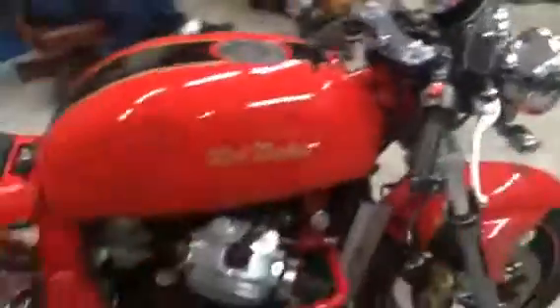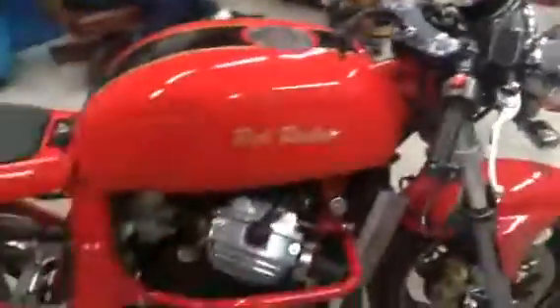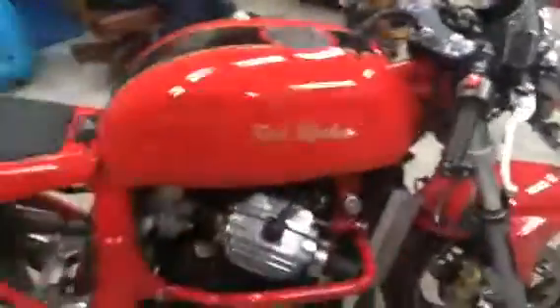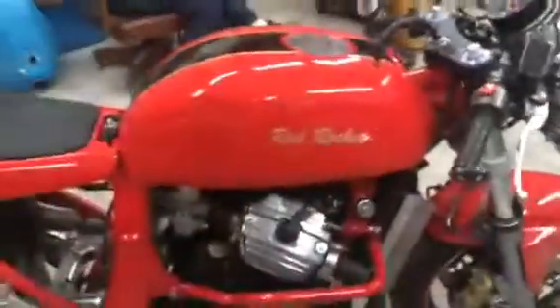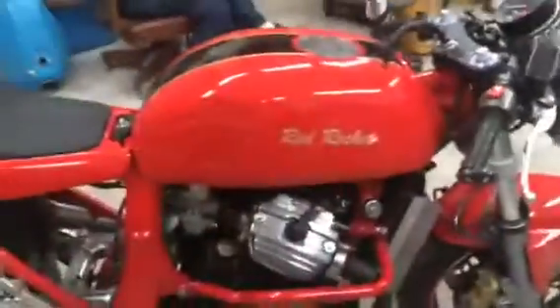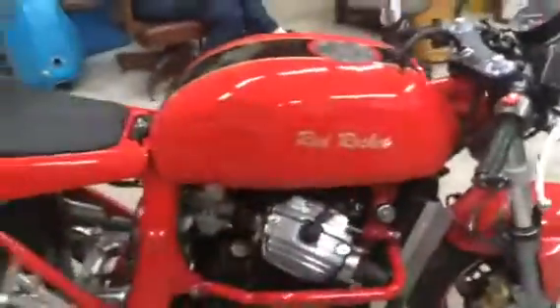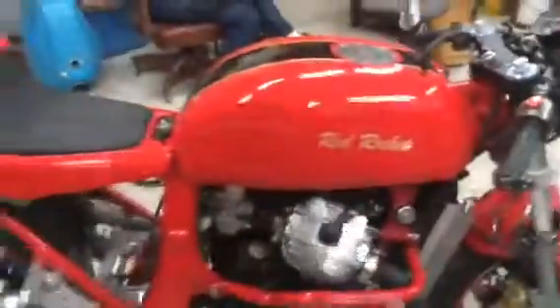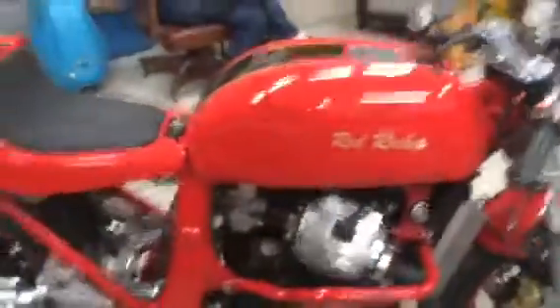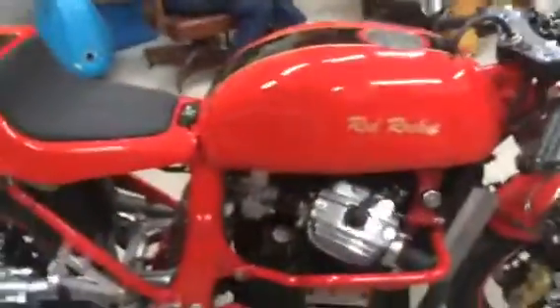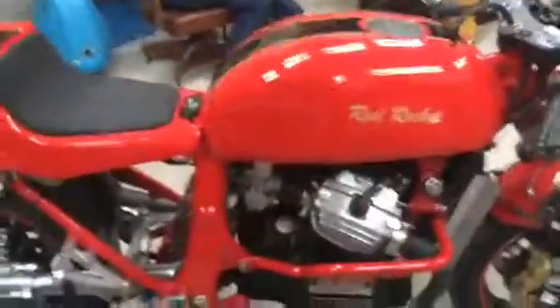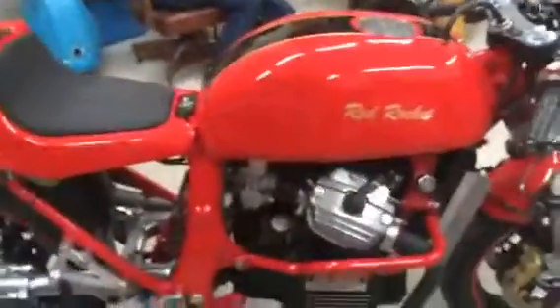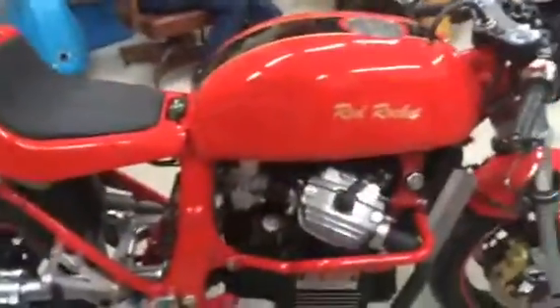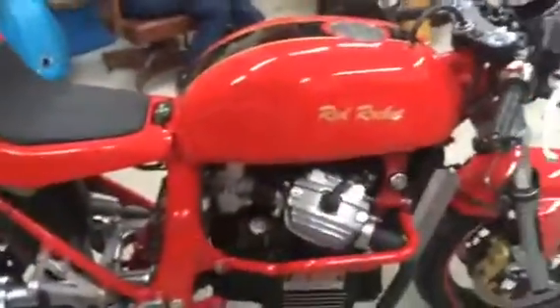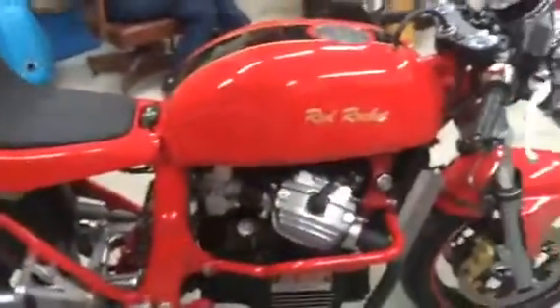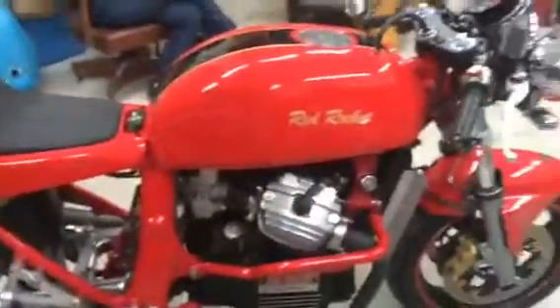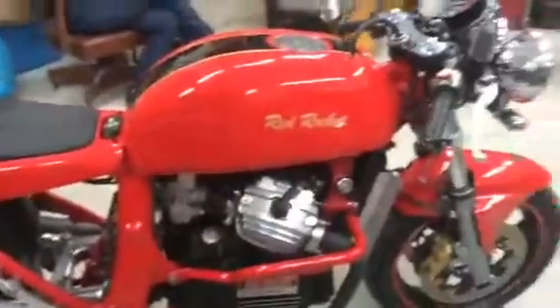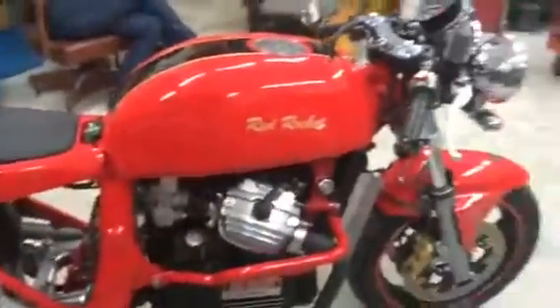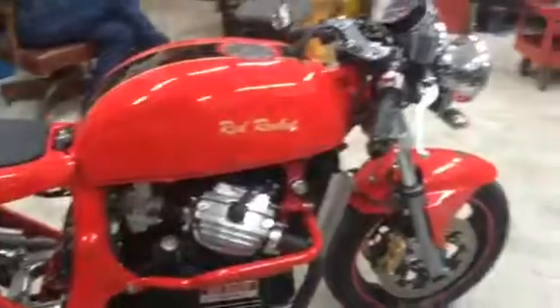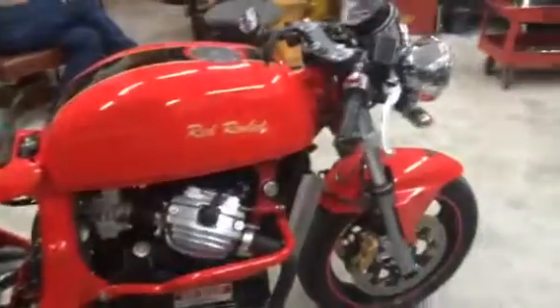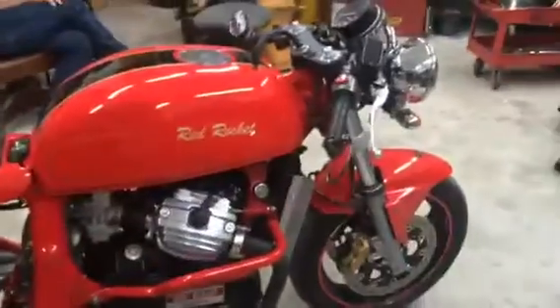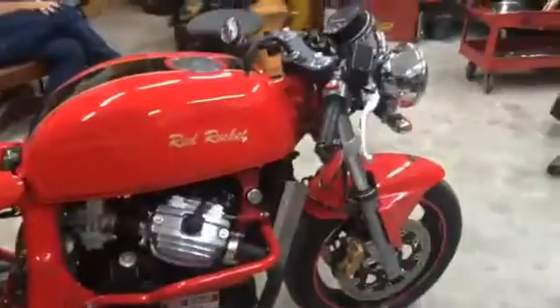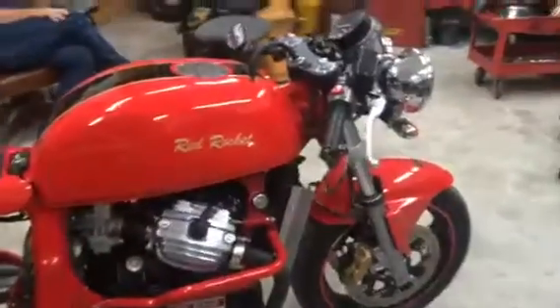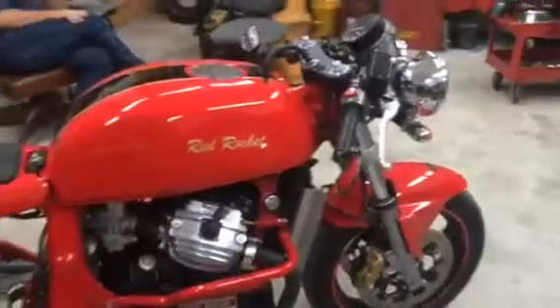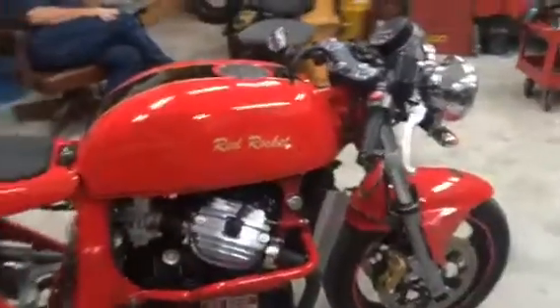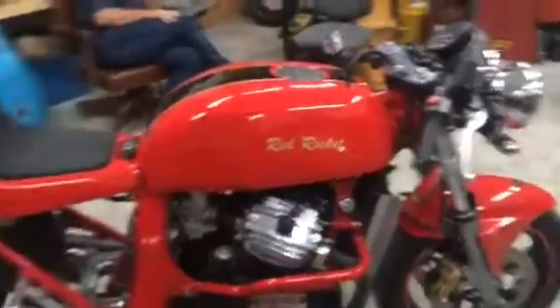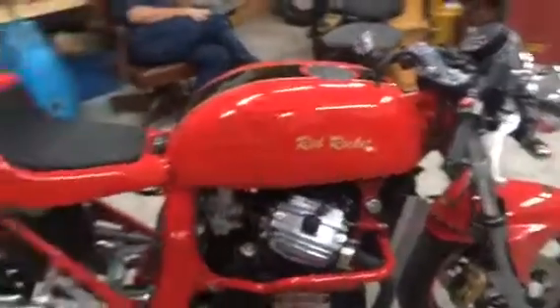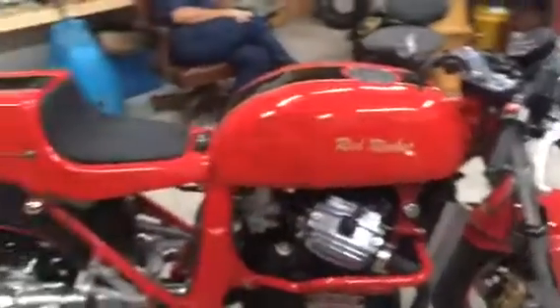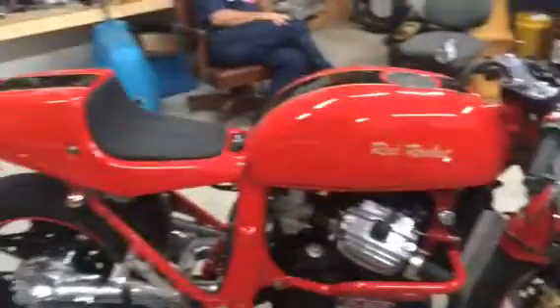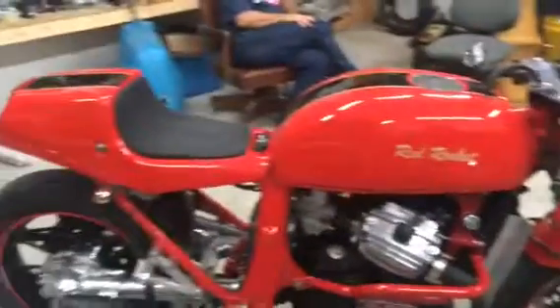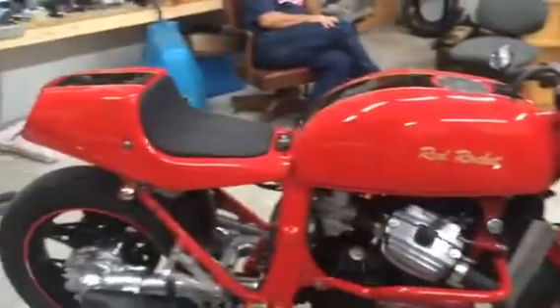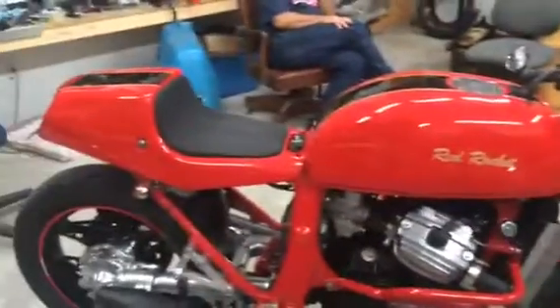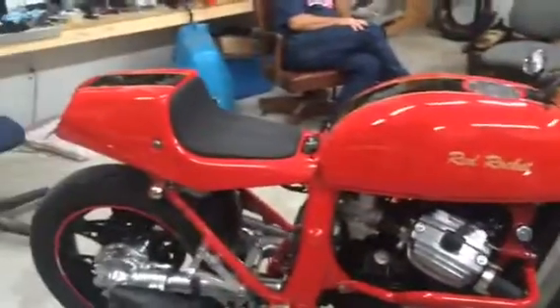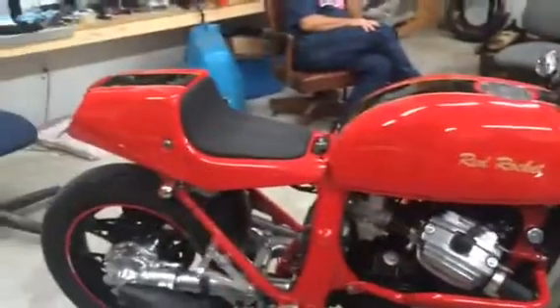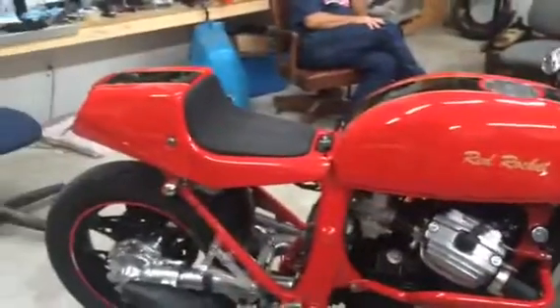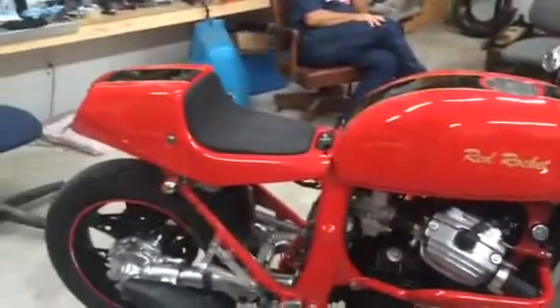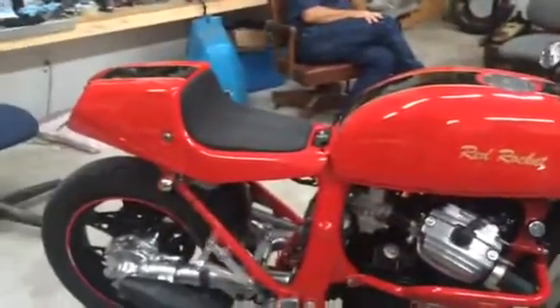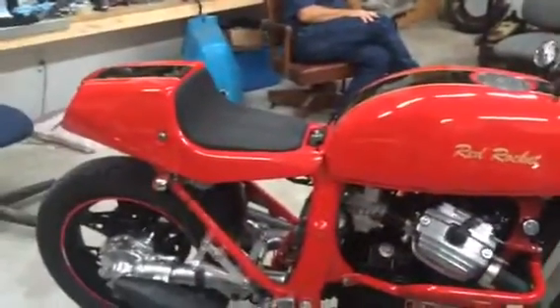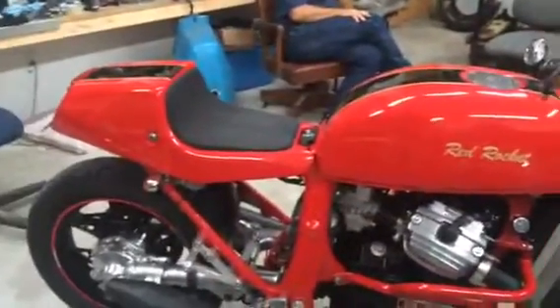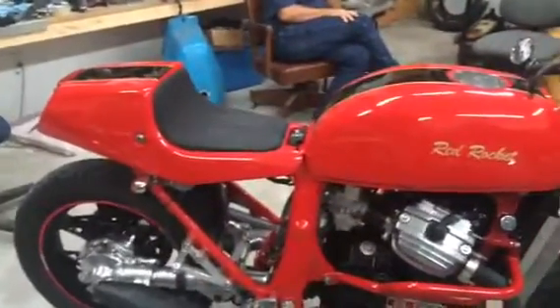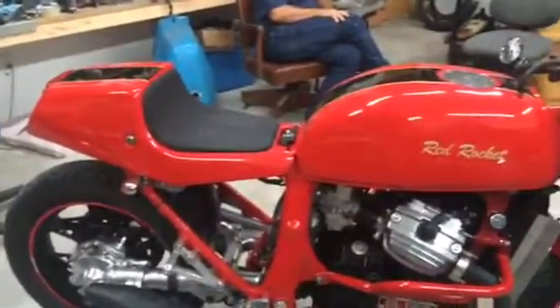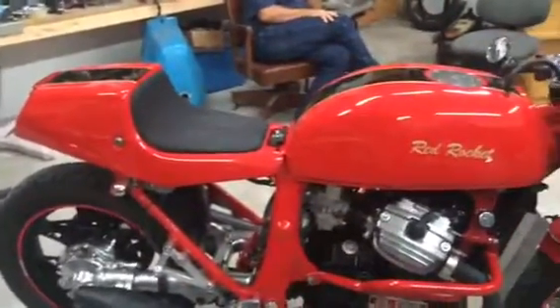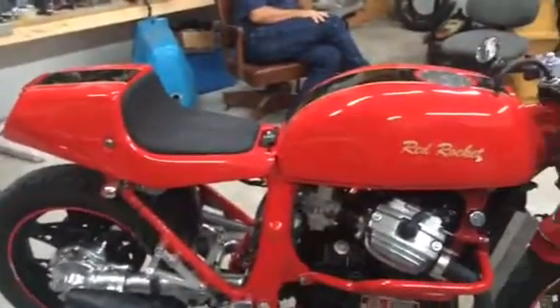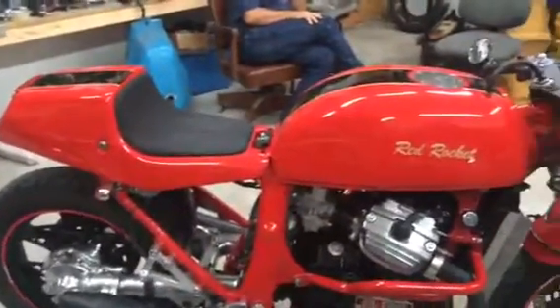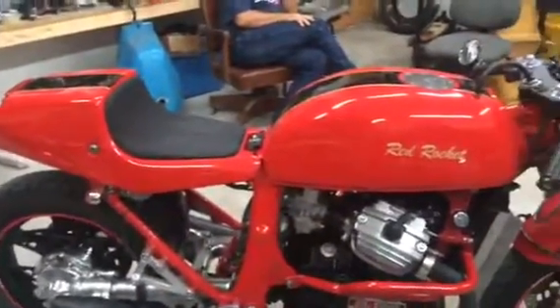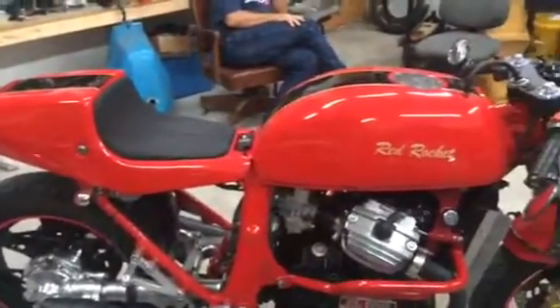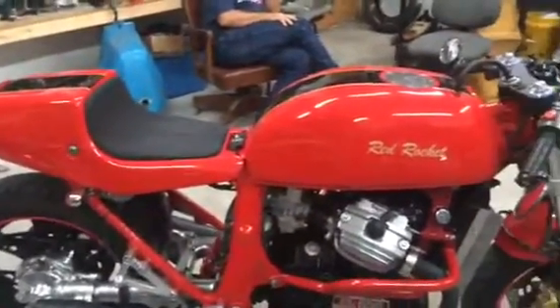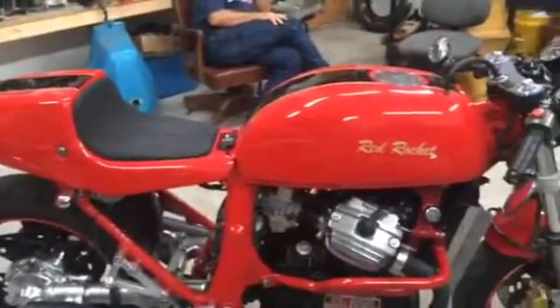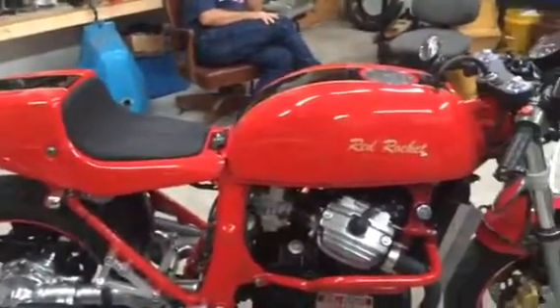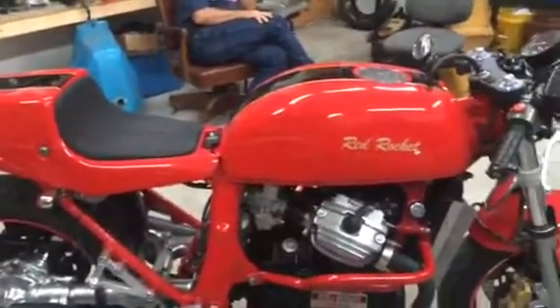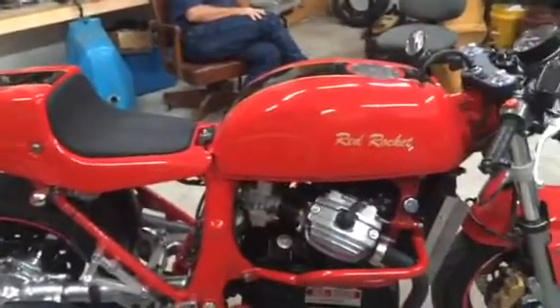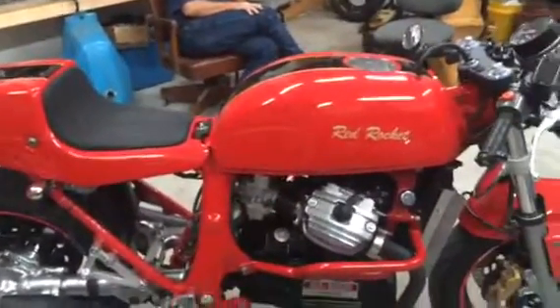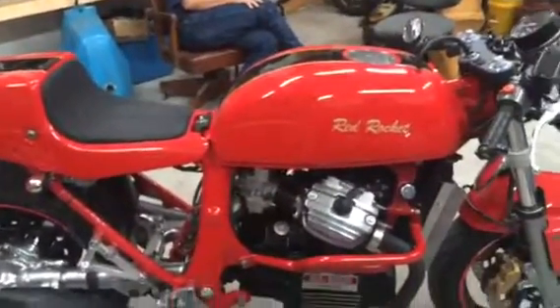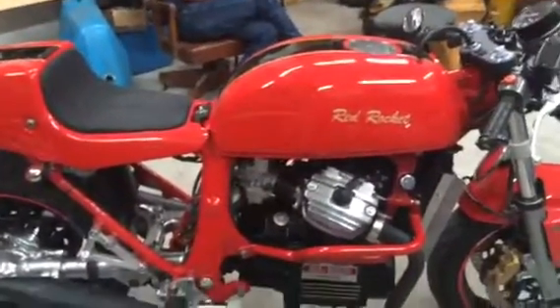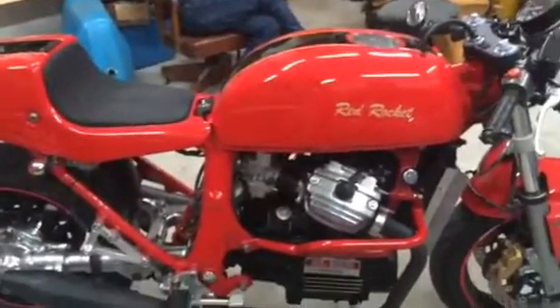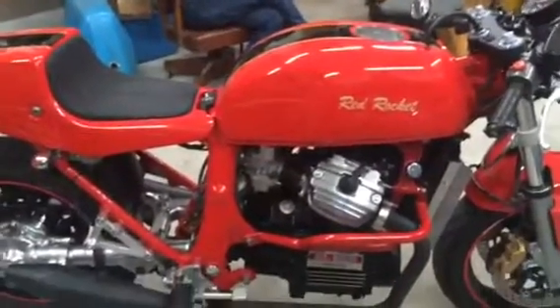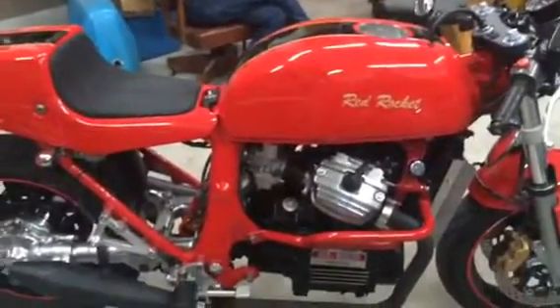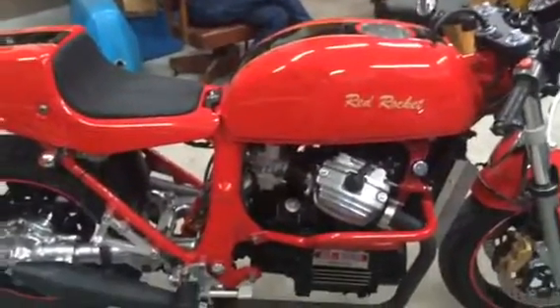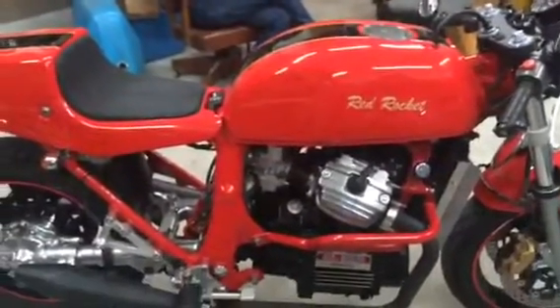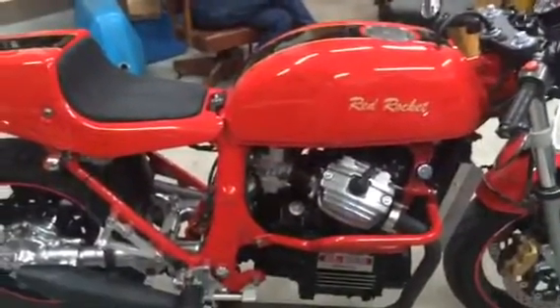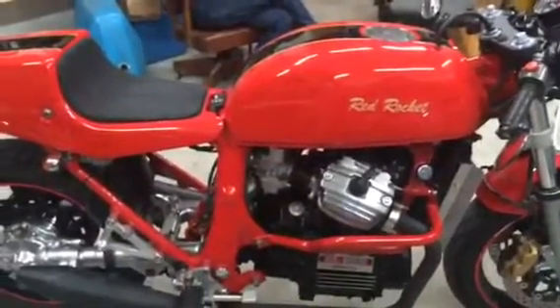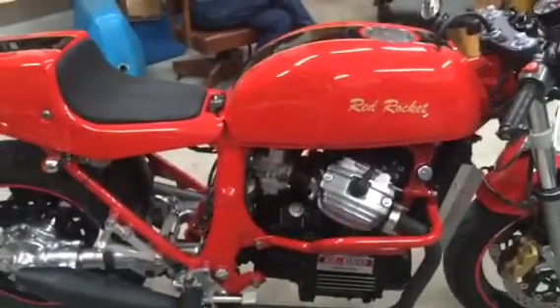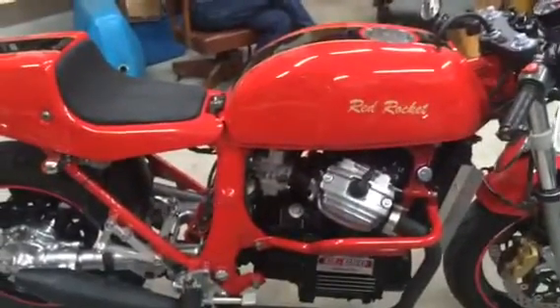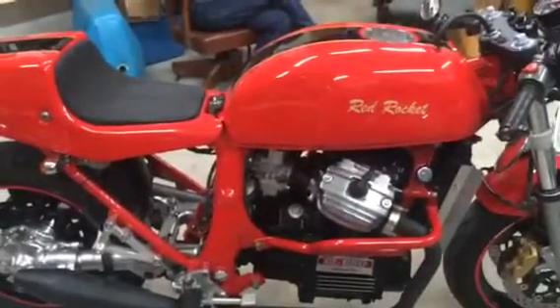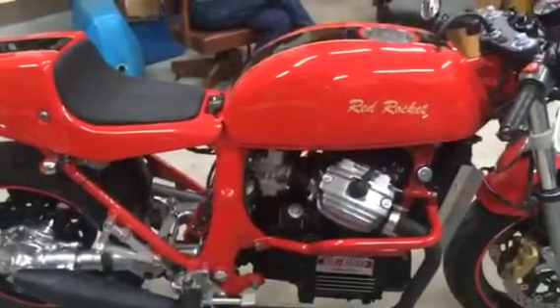Anyway, there it is. This bike is available now — you can call for an appointment and go take a look at it. Thanks for watching our video.